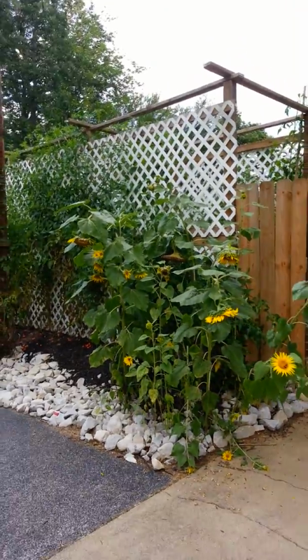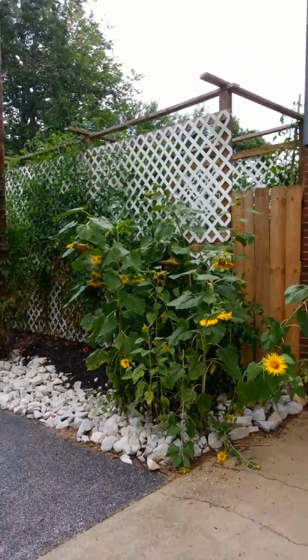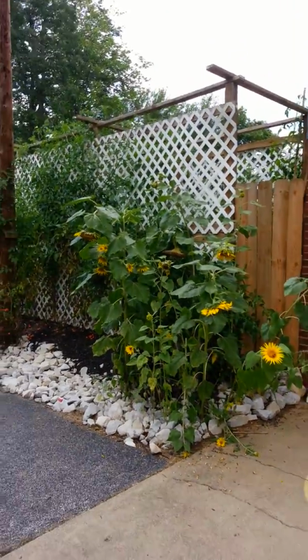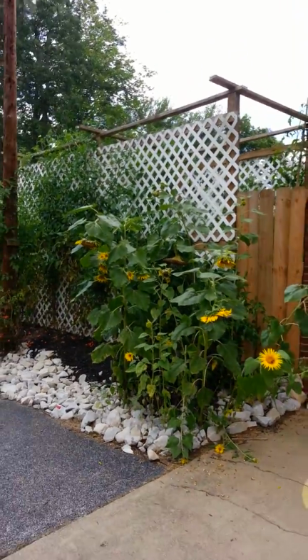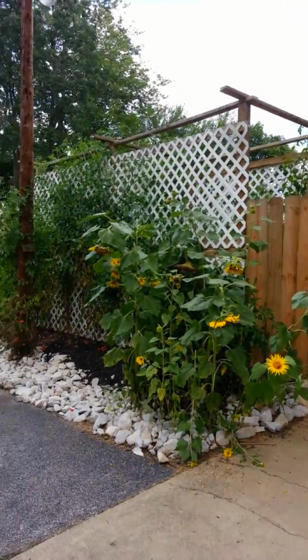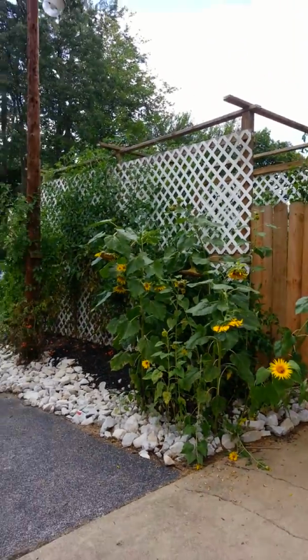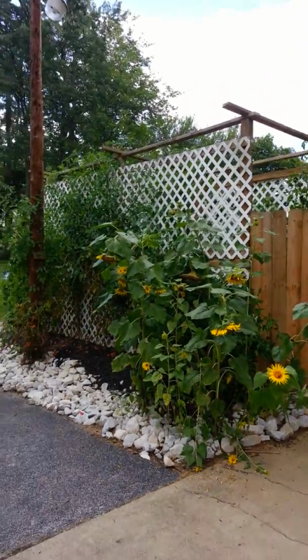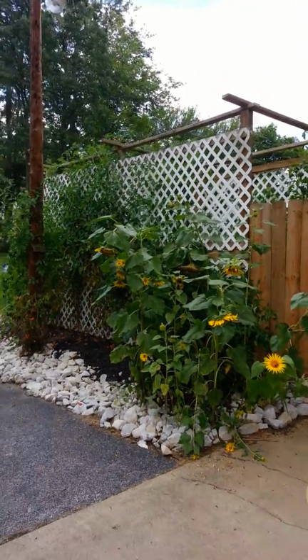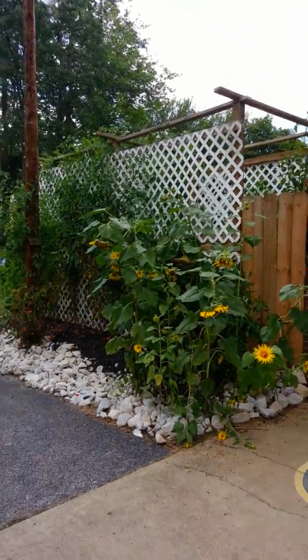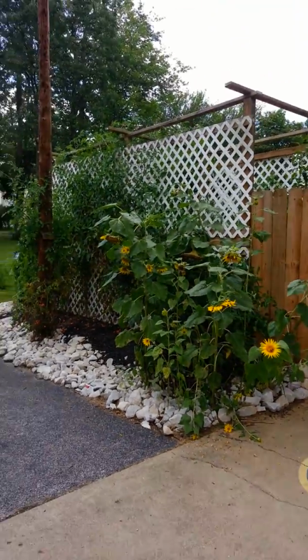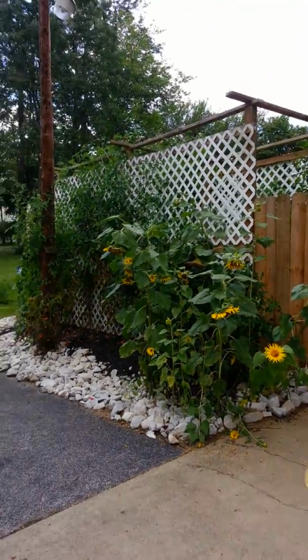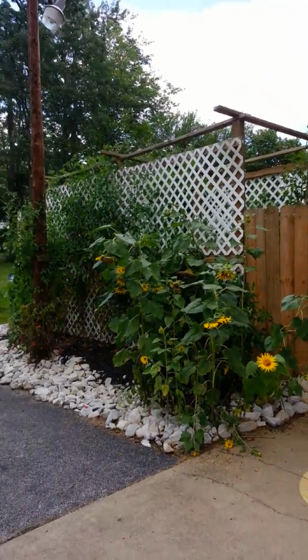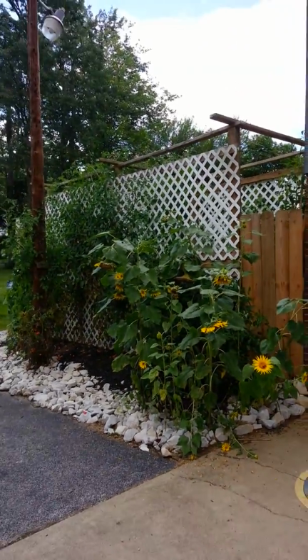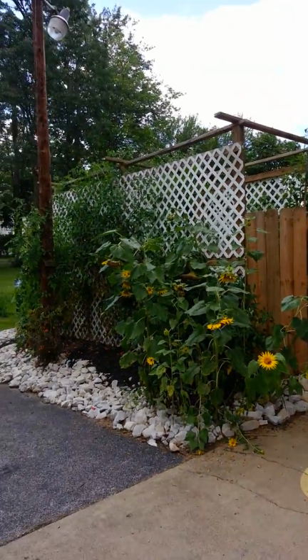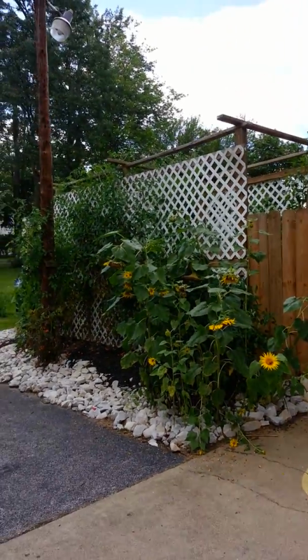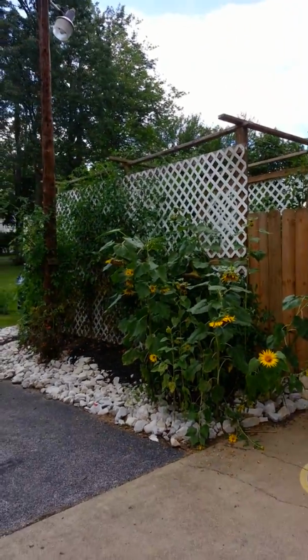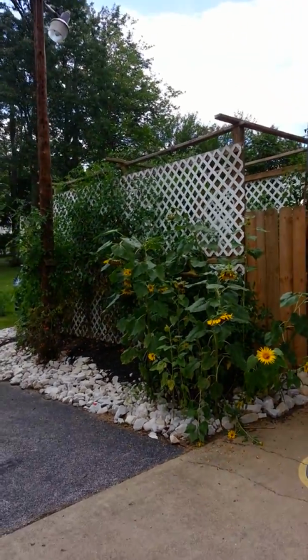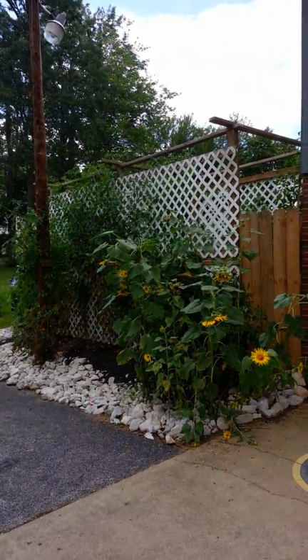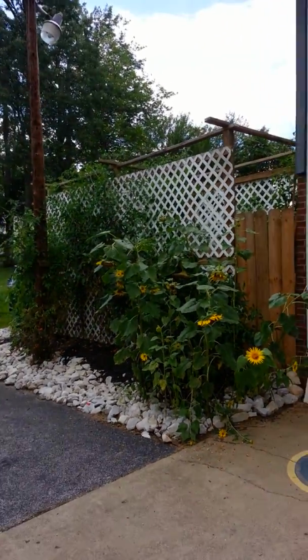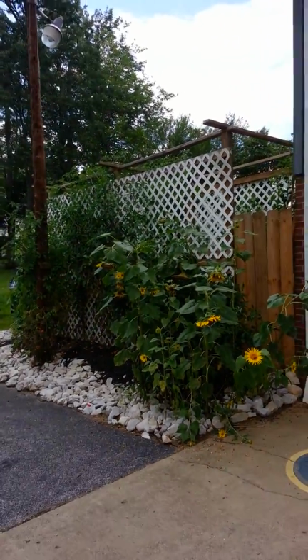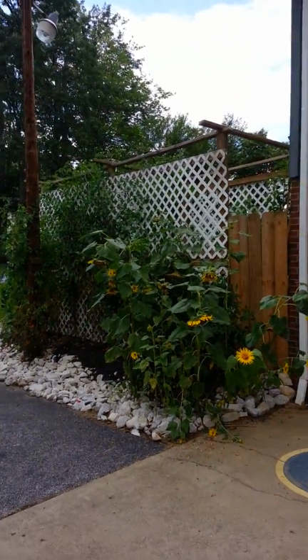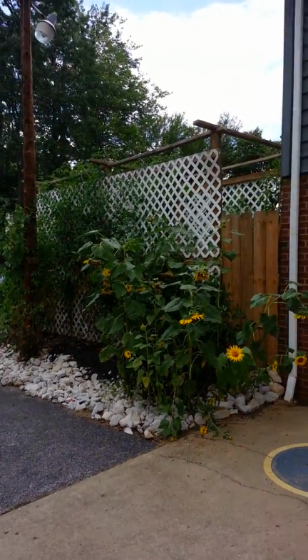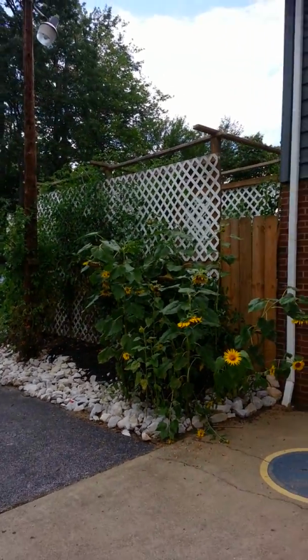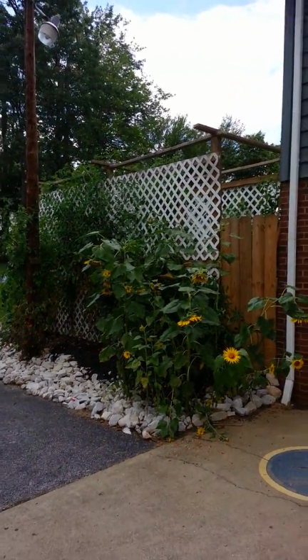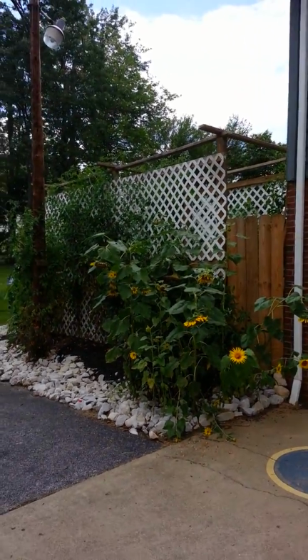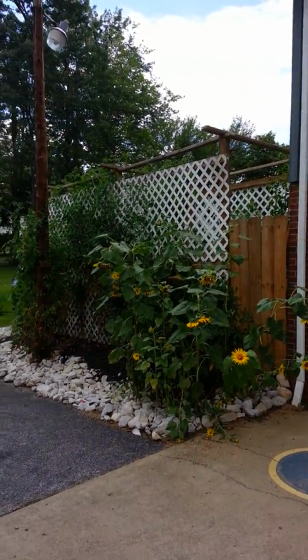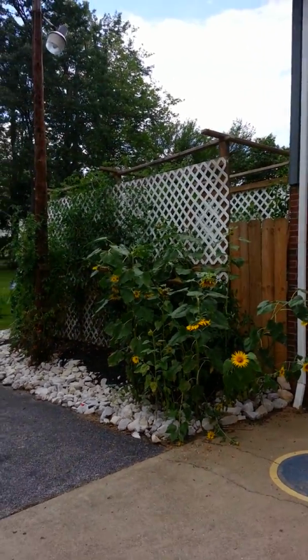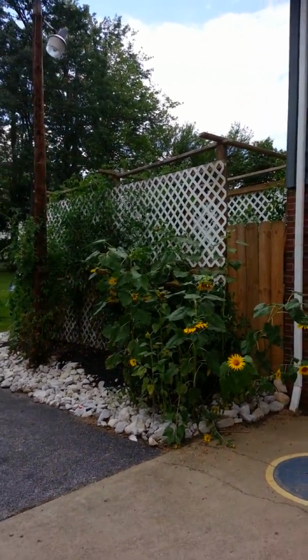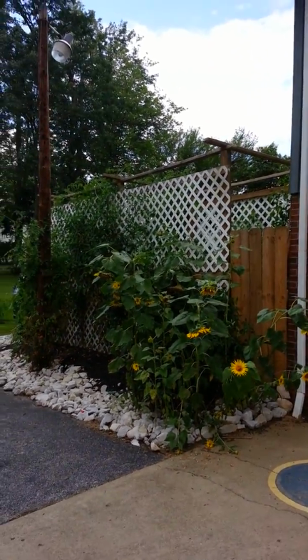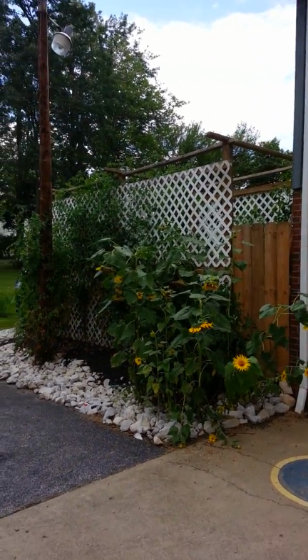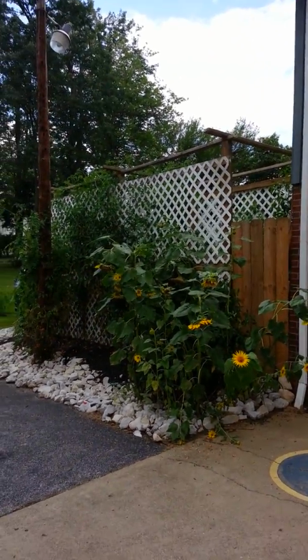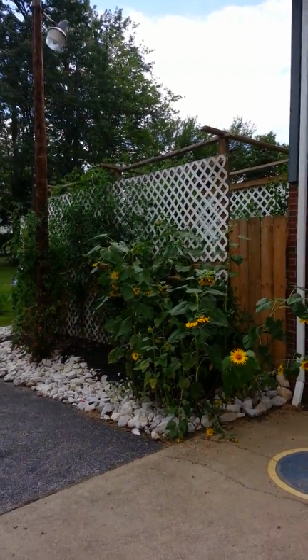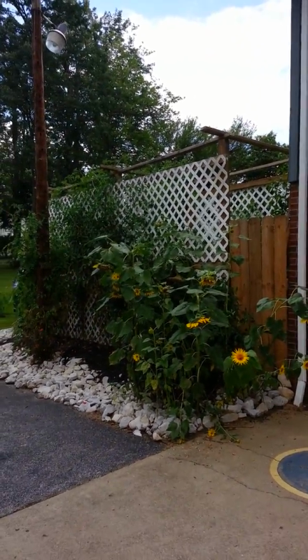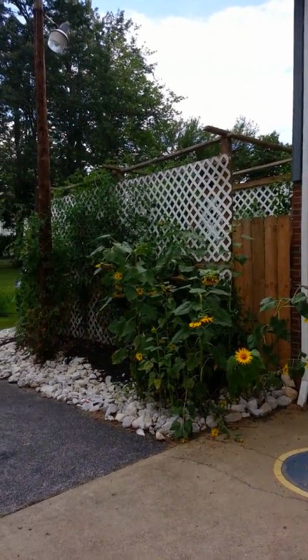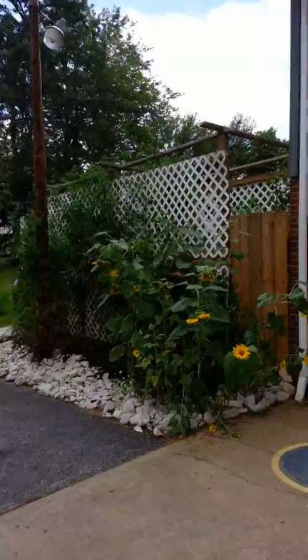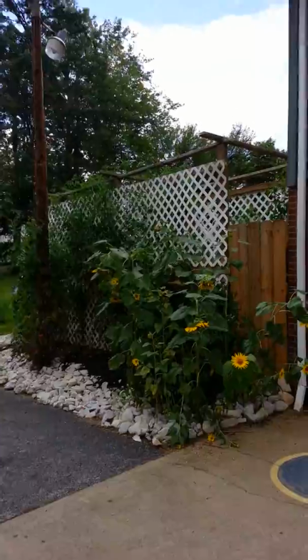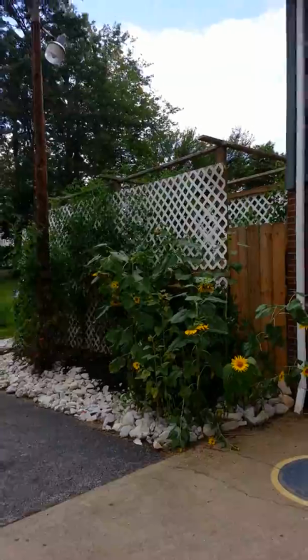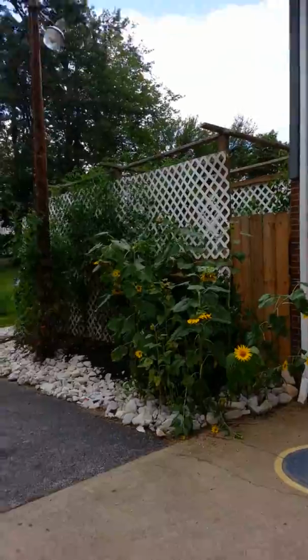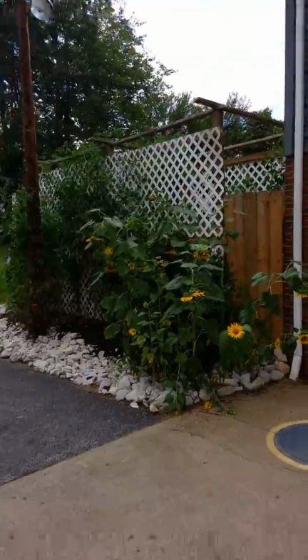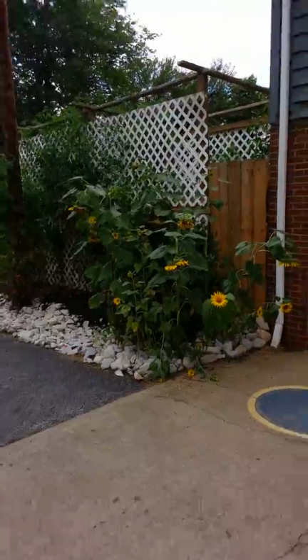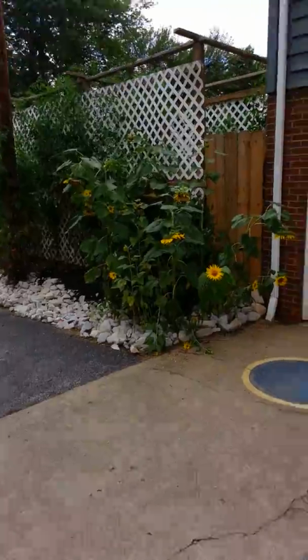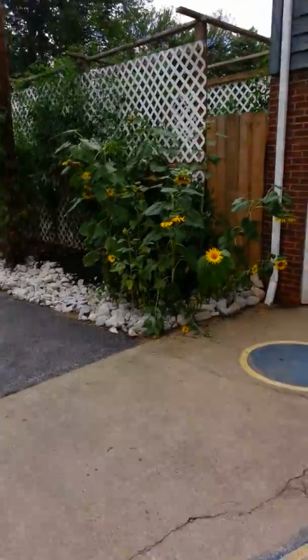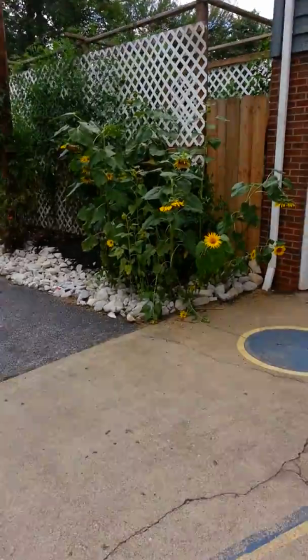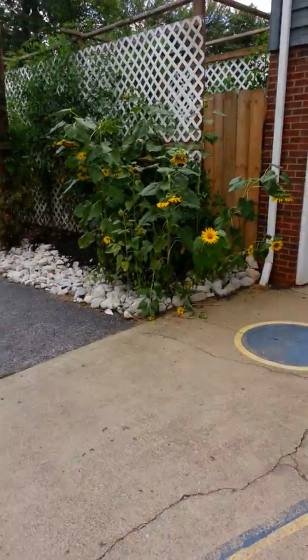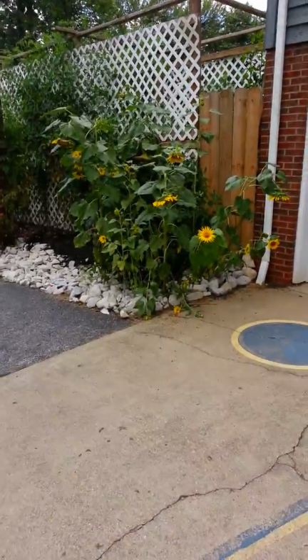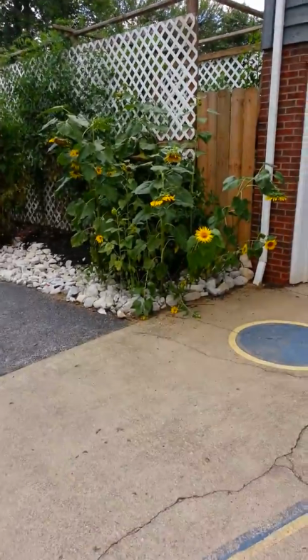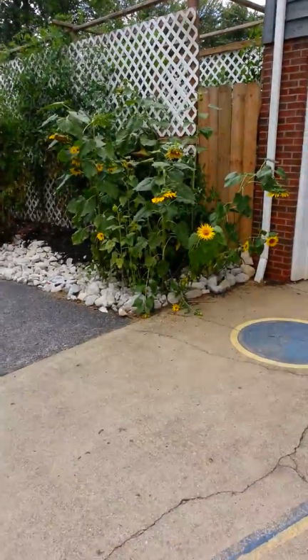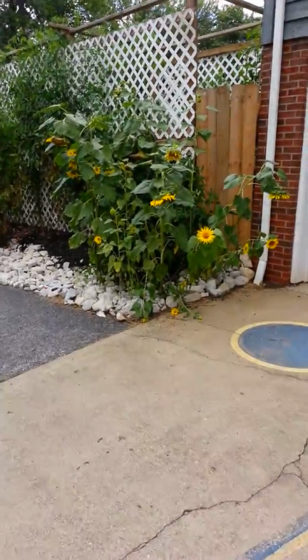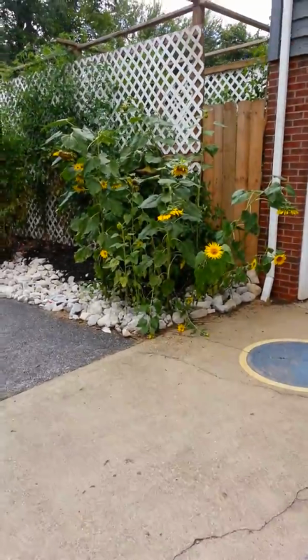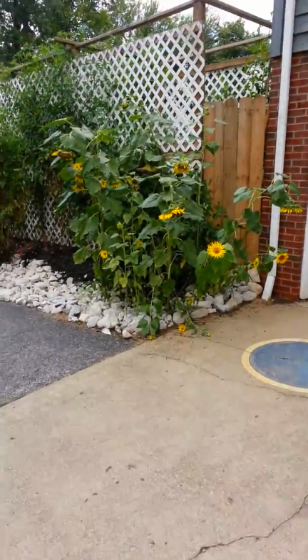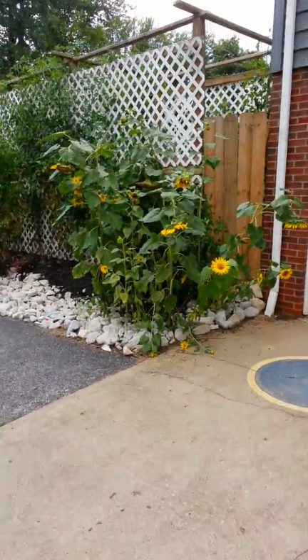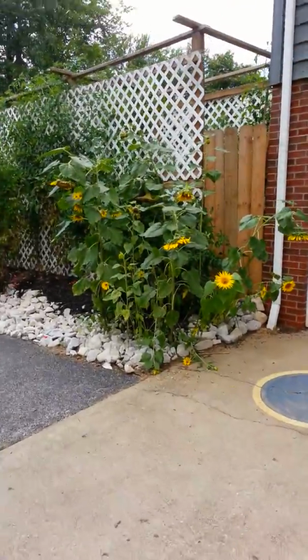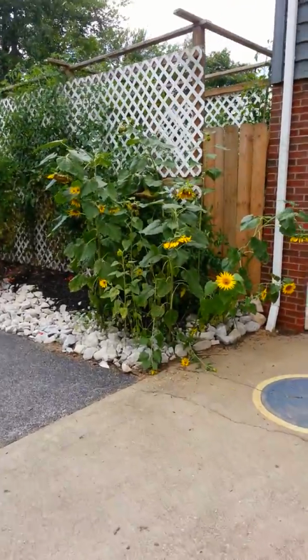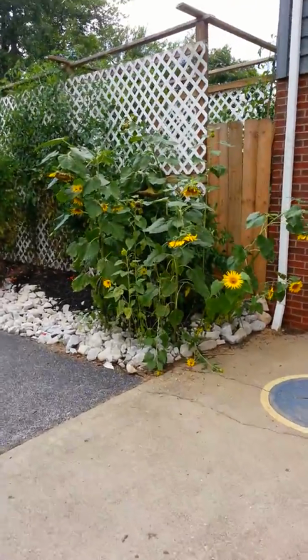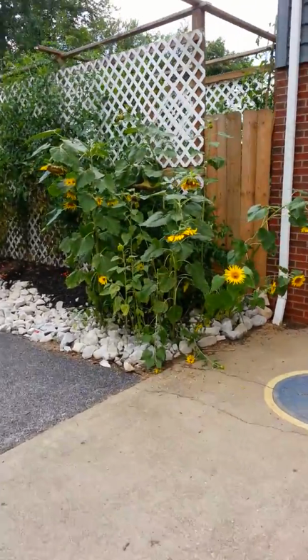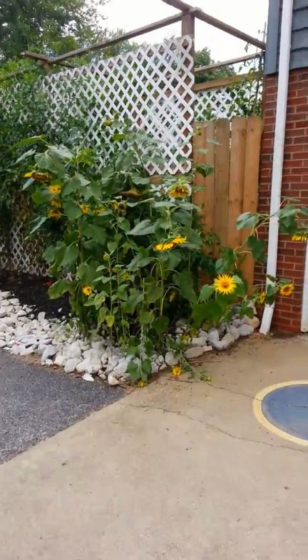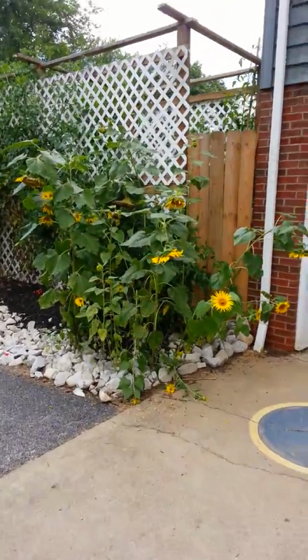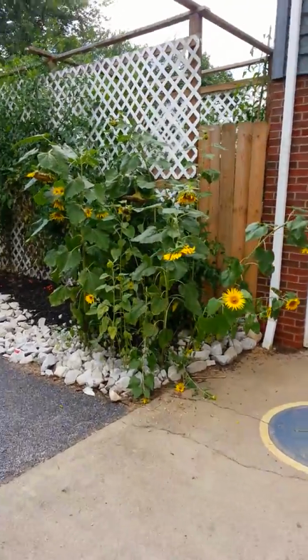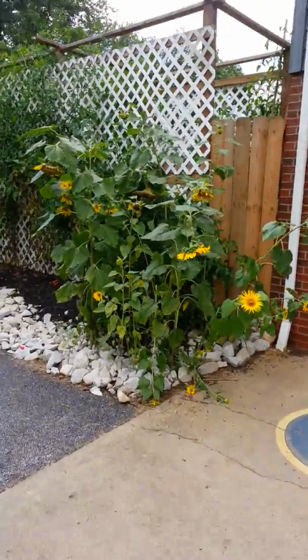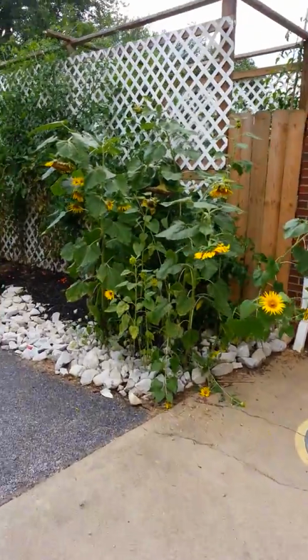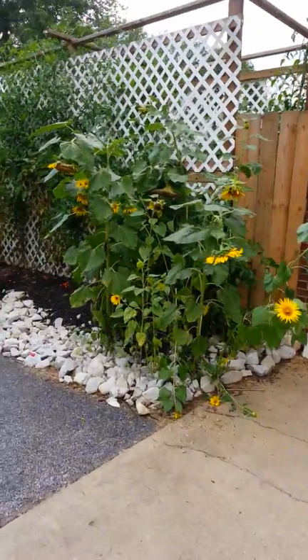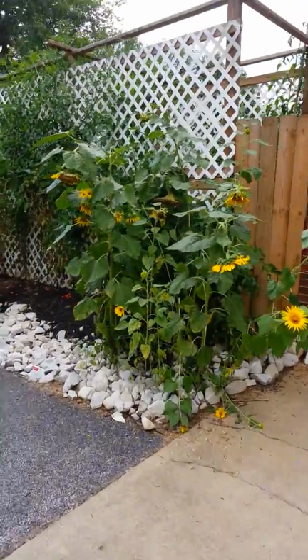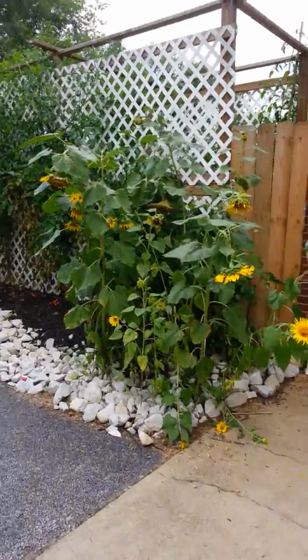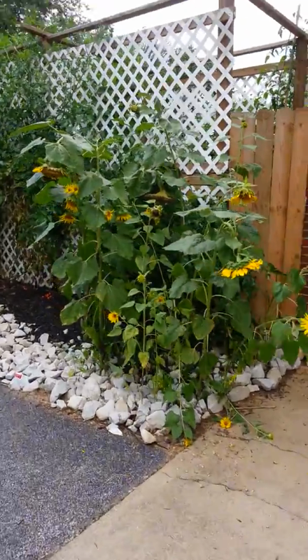Sunflower patch there. Hang a bird feeder up early in the spring, fill it with sunflower seeds, let them drop into the rock — and that's what you get.